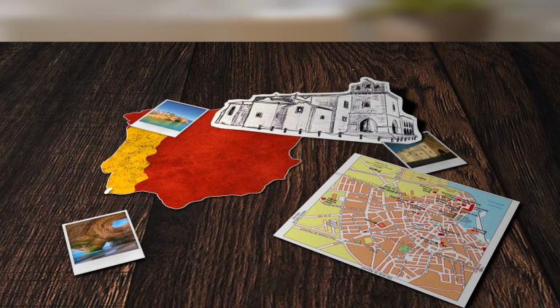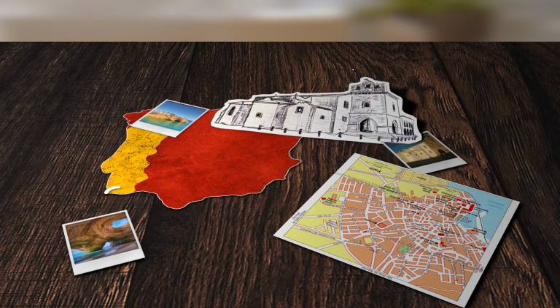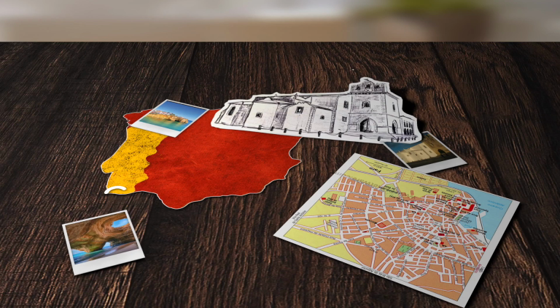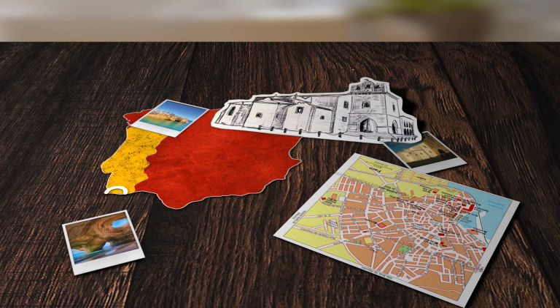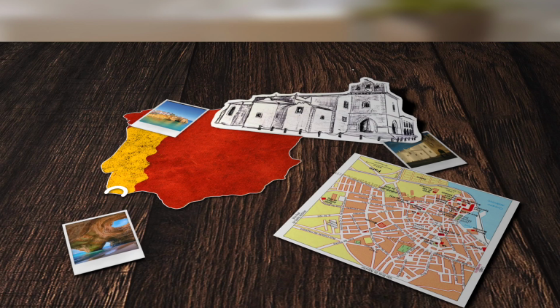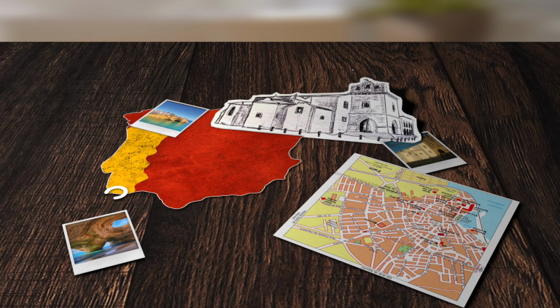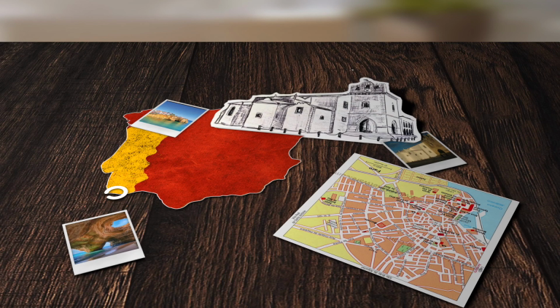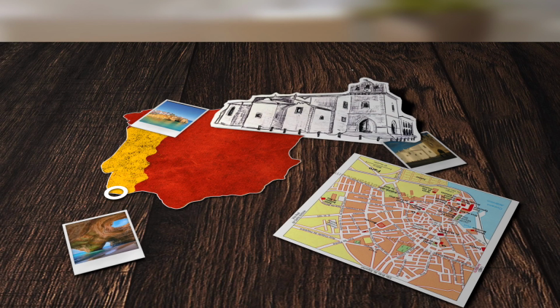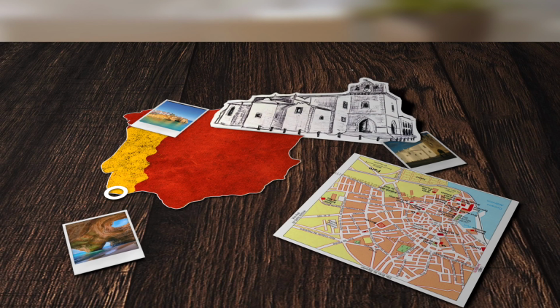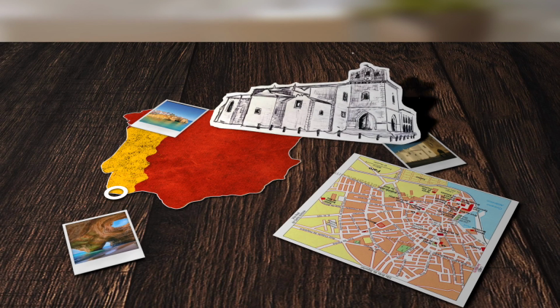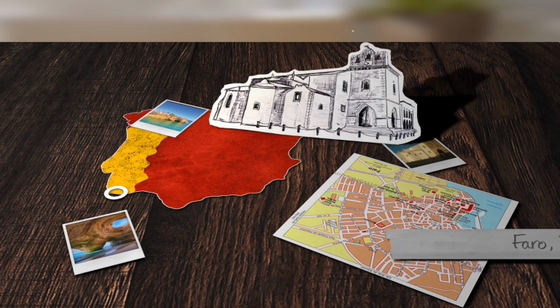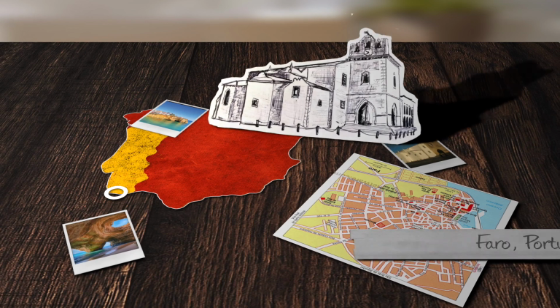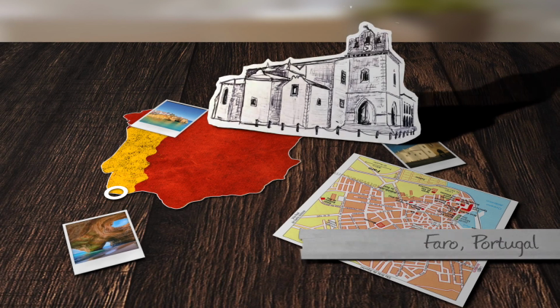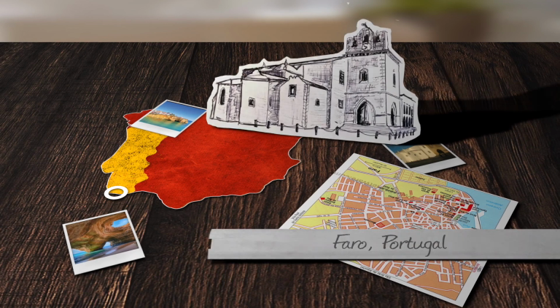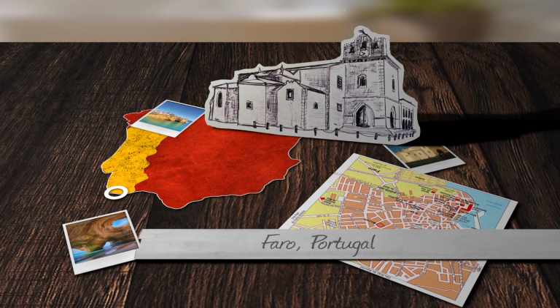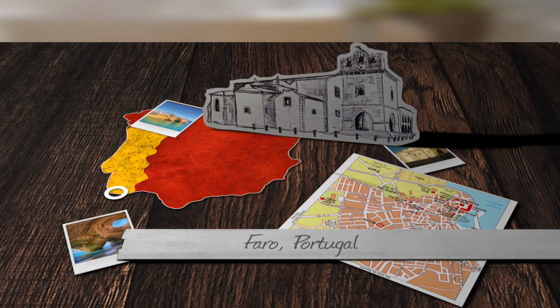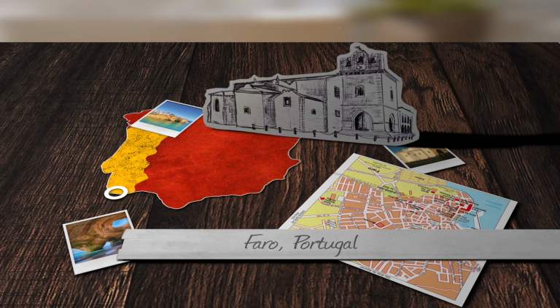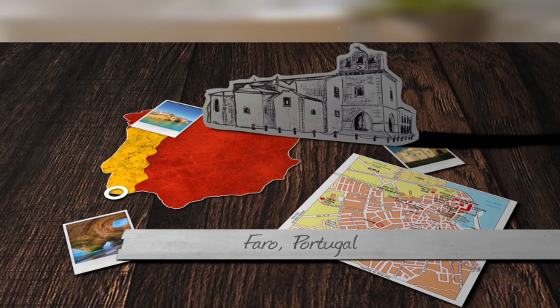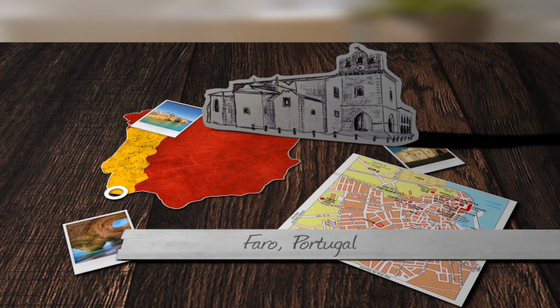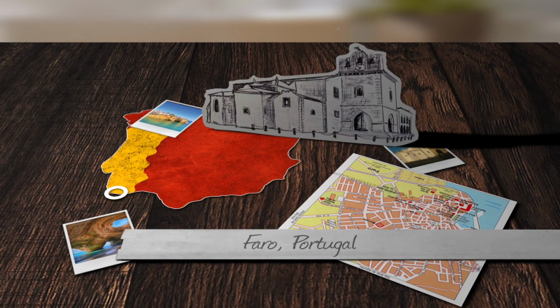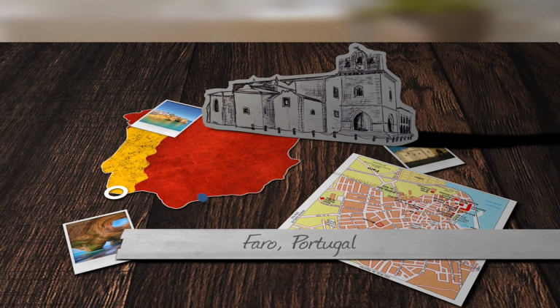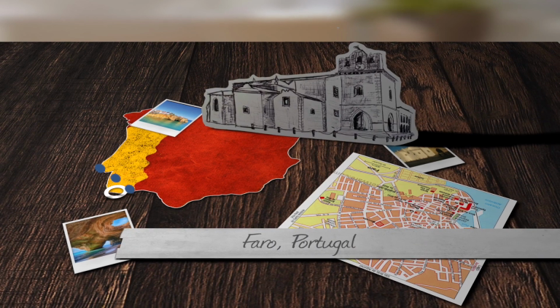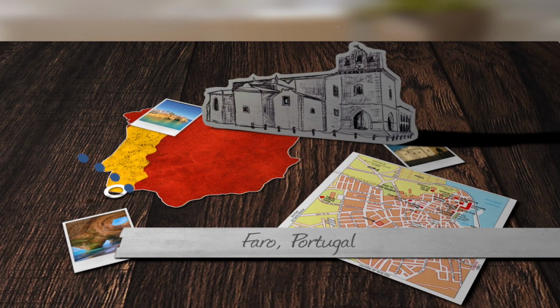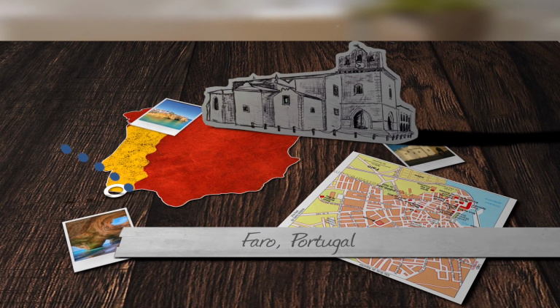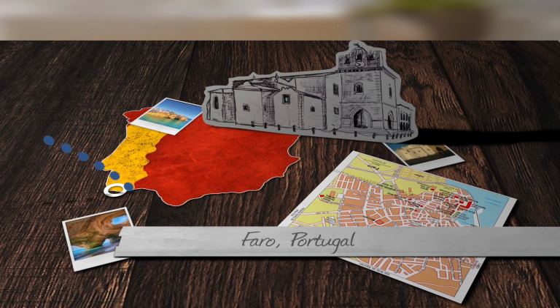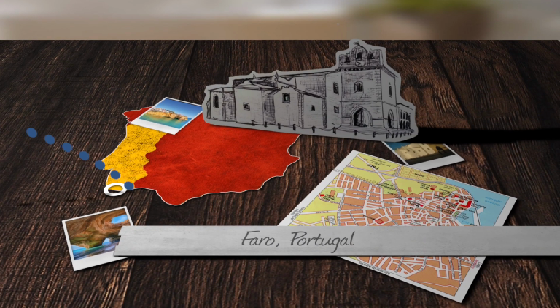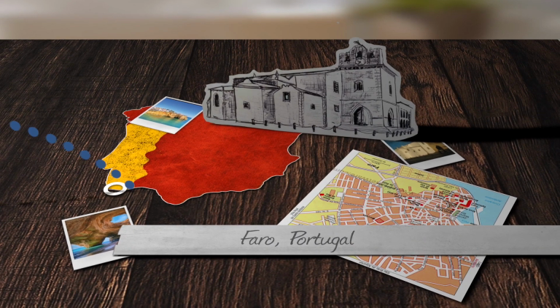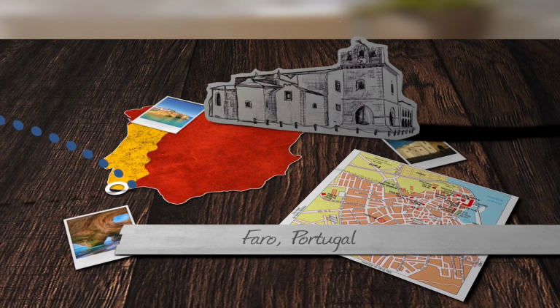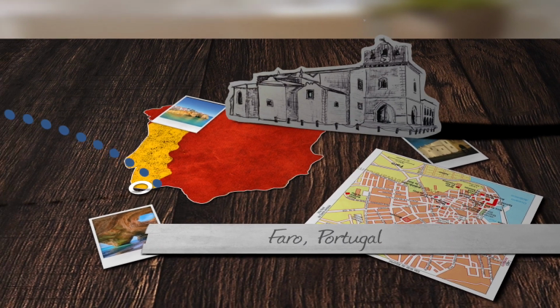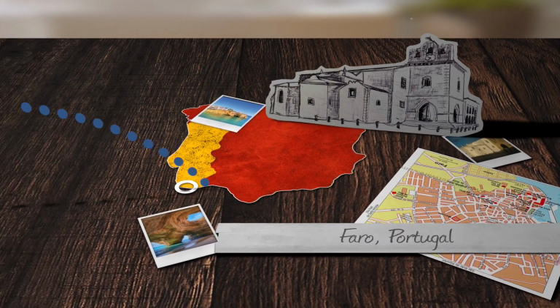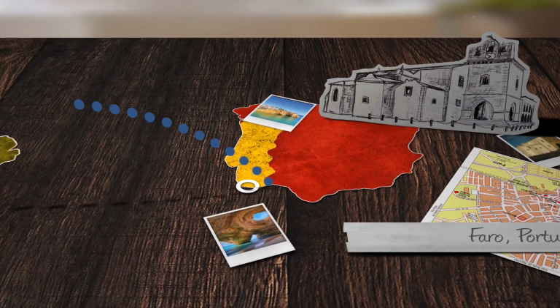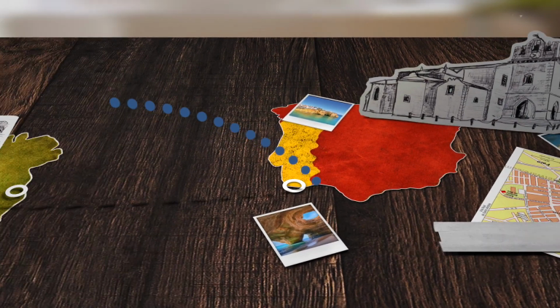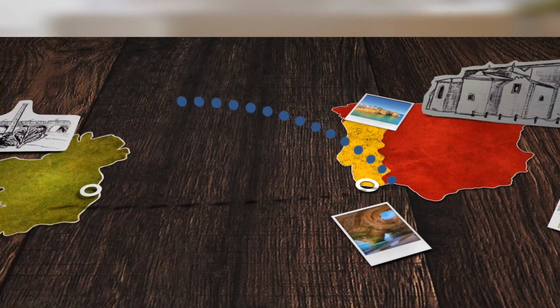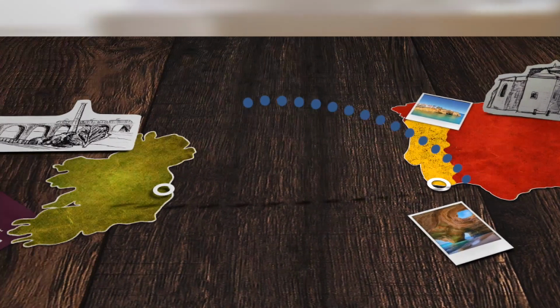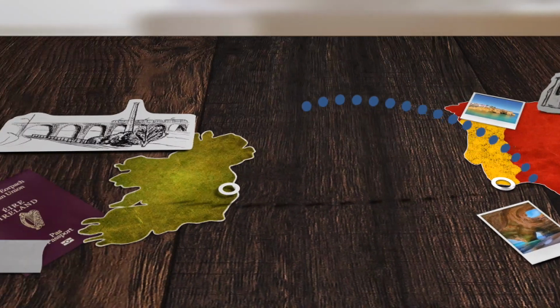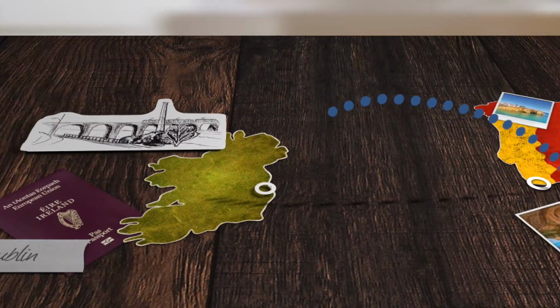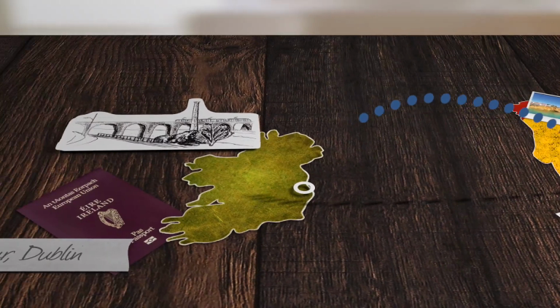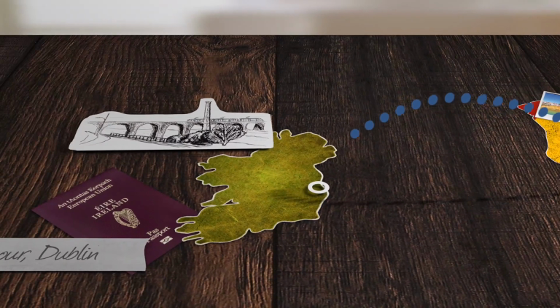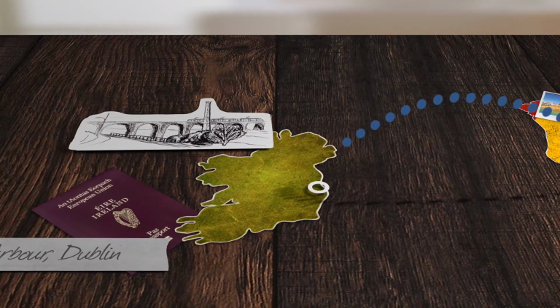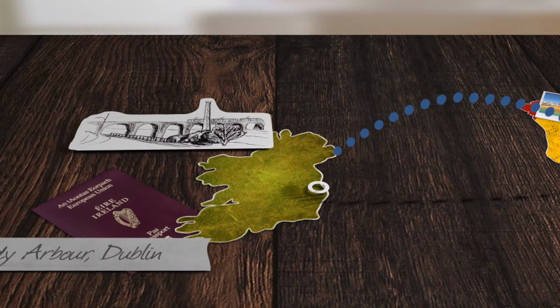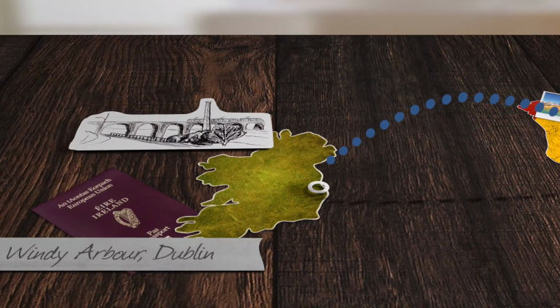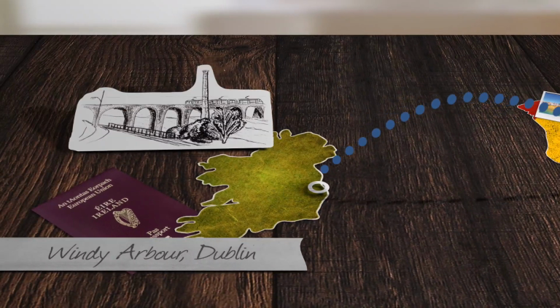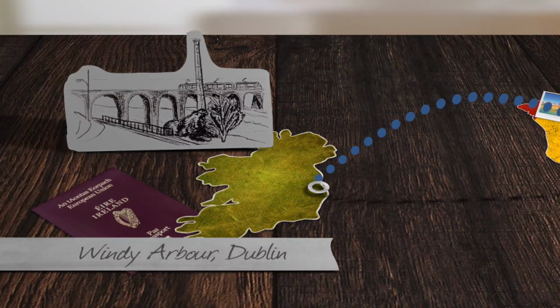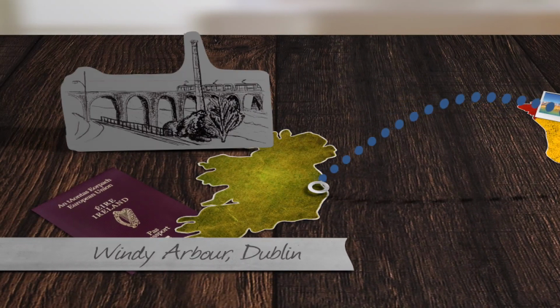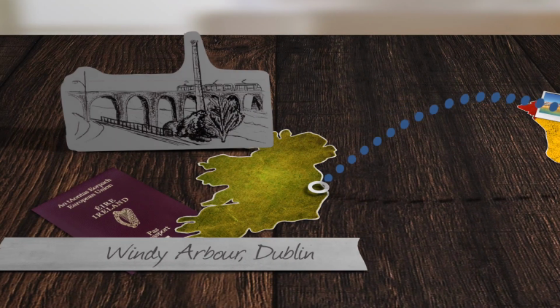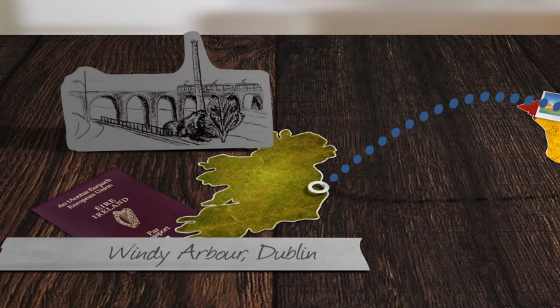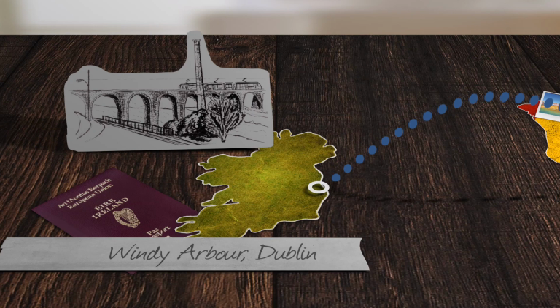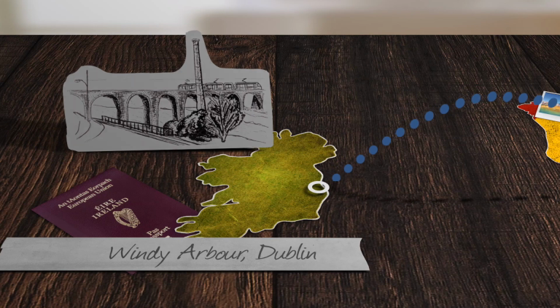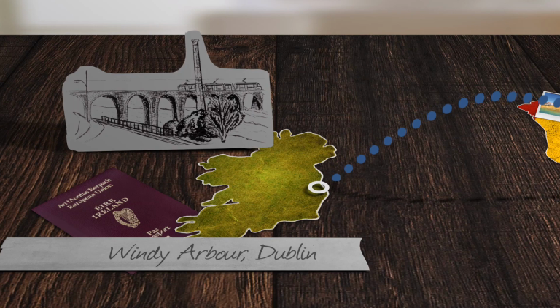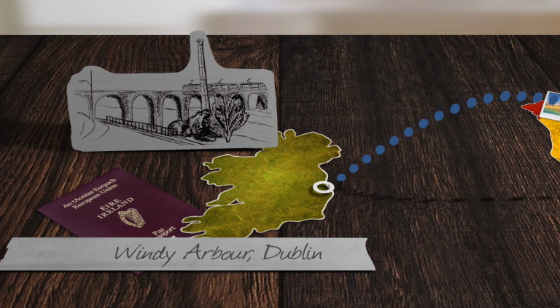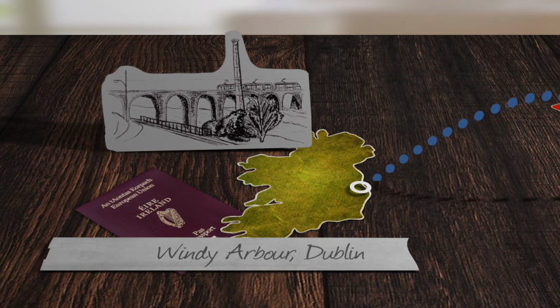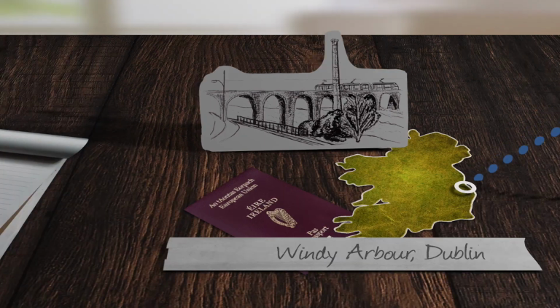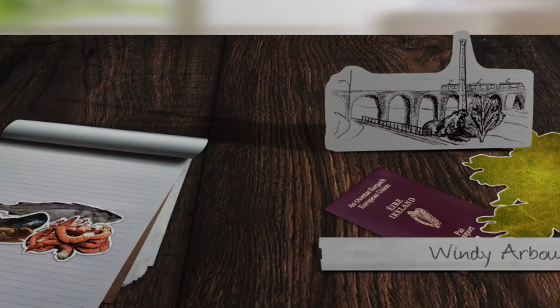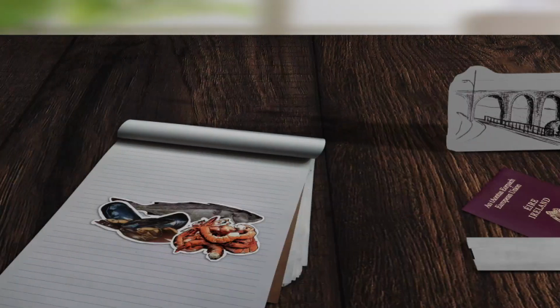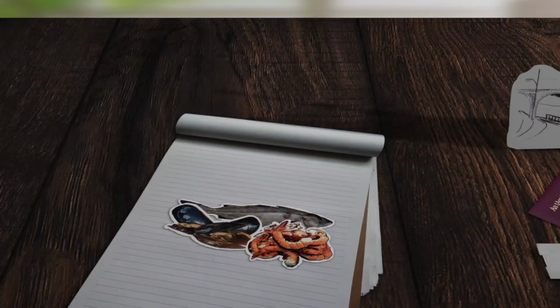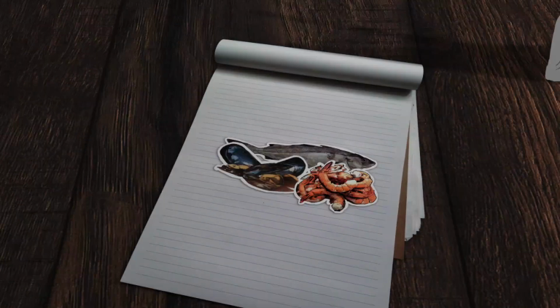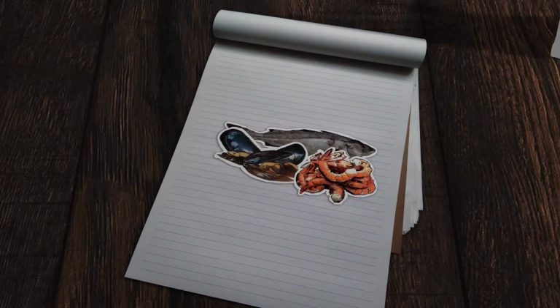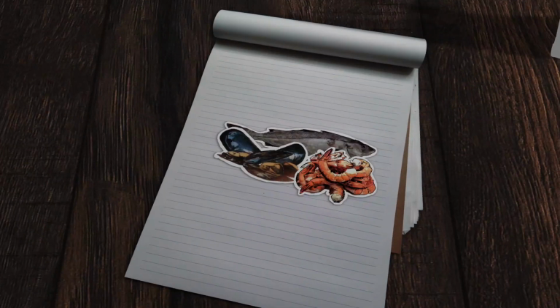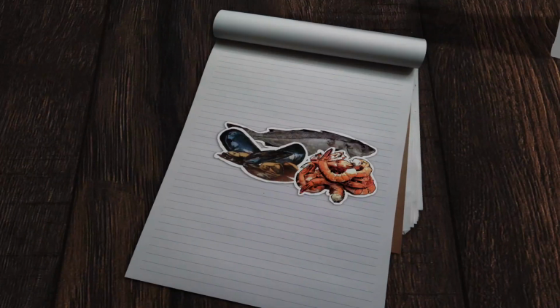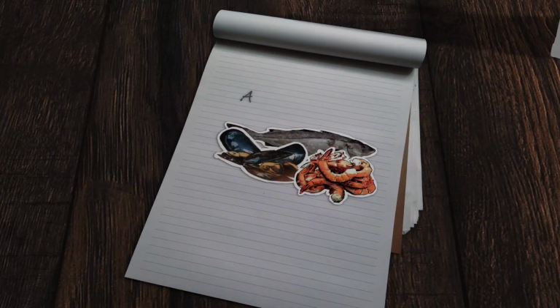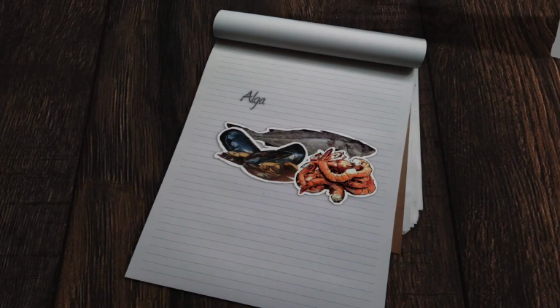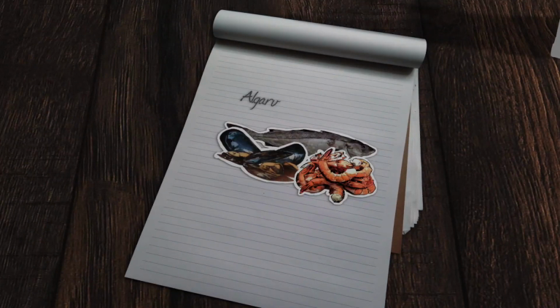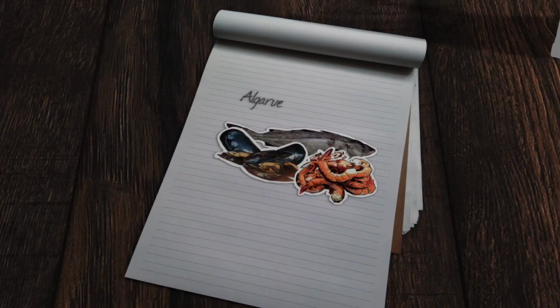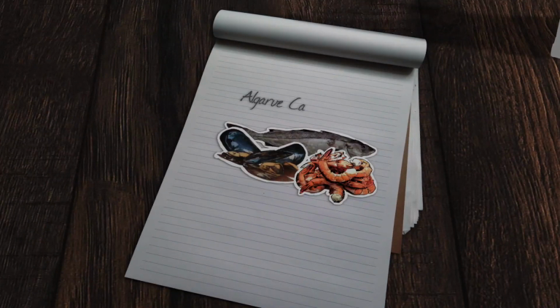This week on Taste Like Home, we're taking a traditional cataplana from Faro in Portugal's Algarve to Windy Arbor in Dublin.